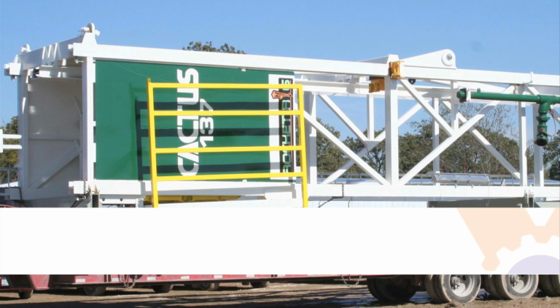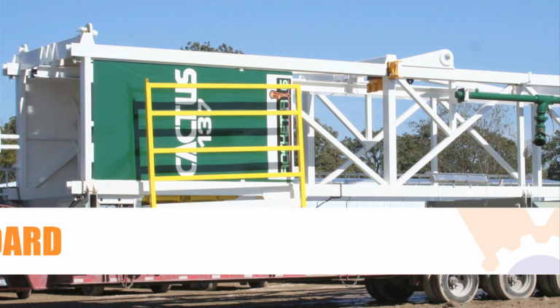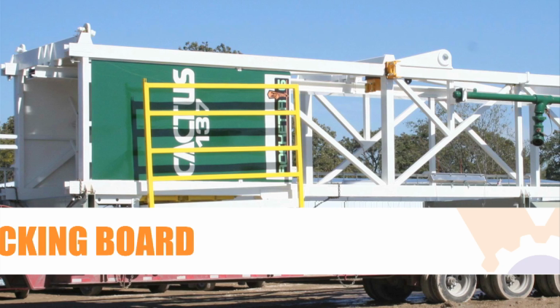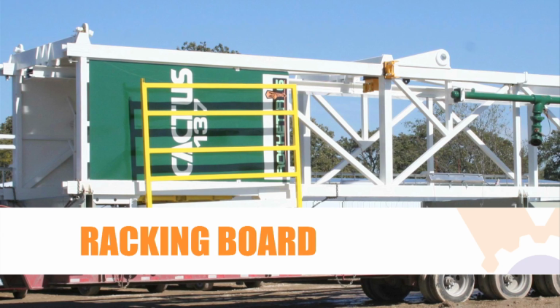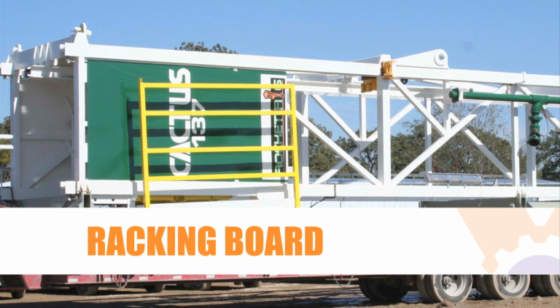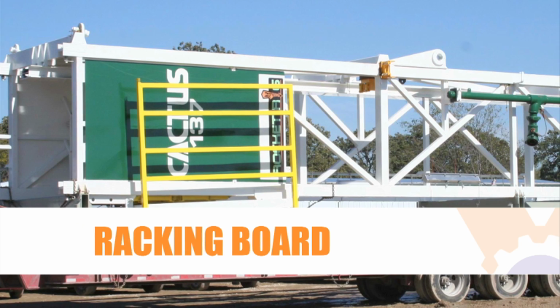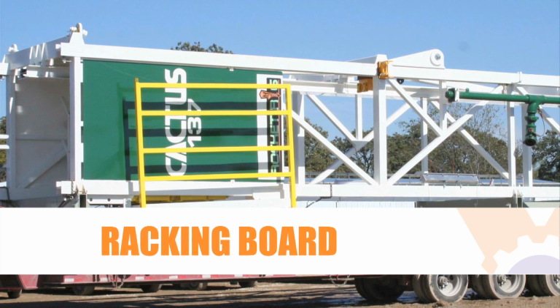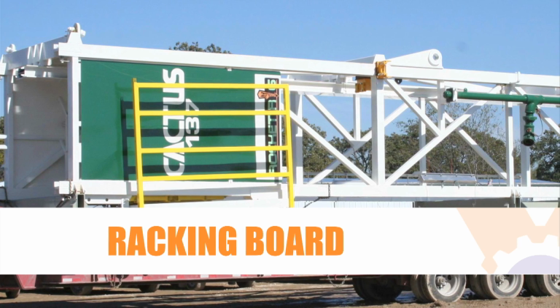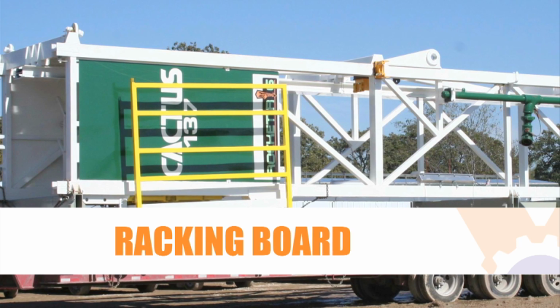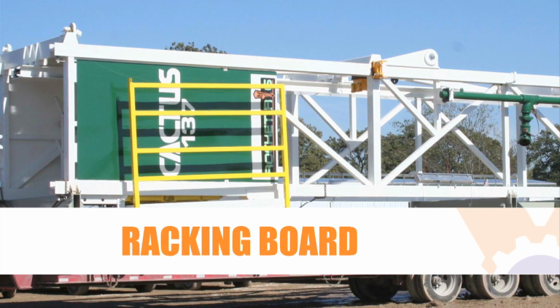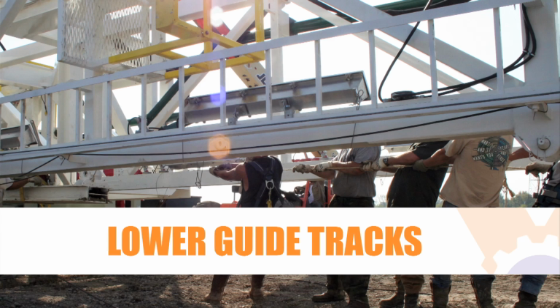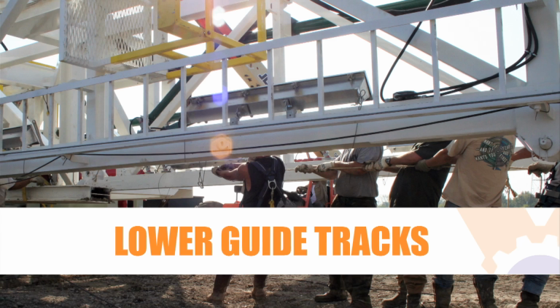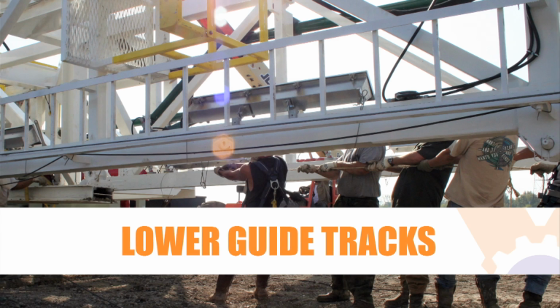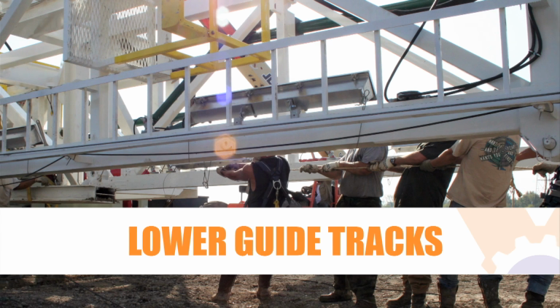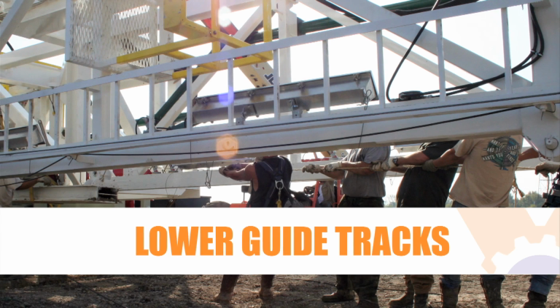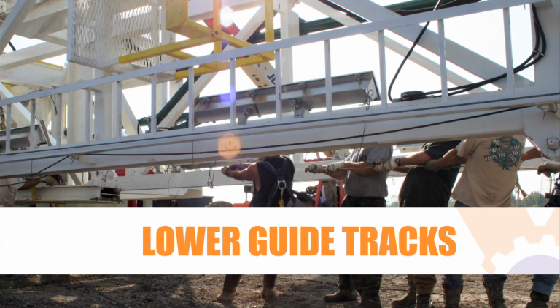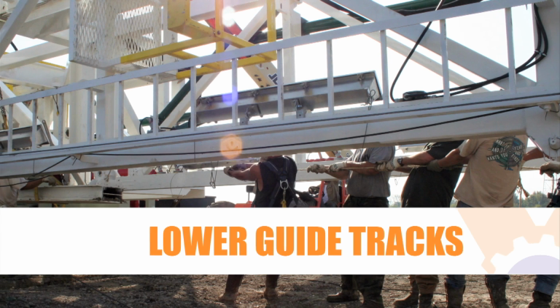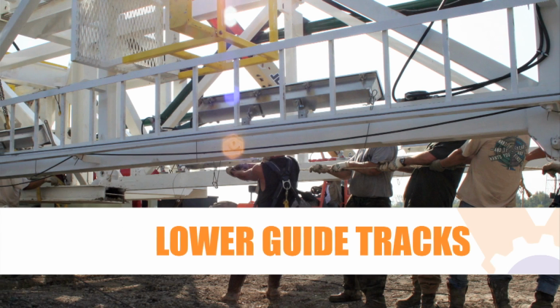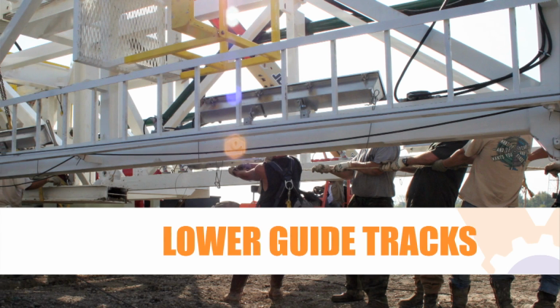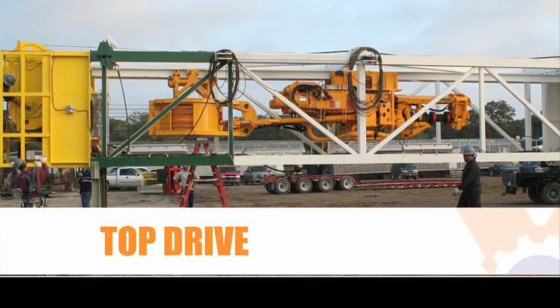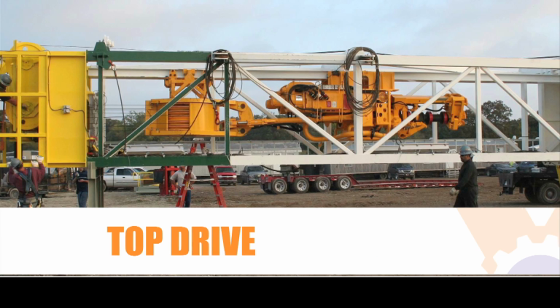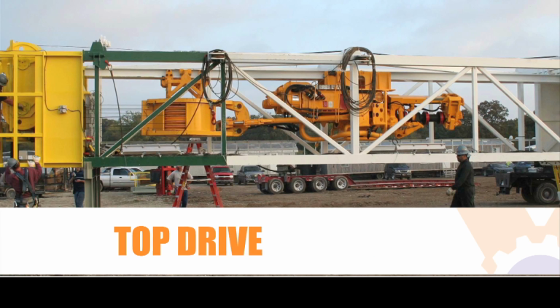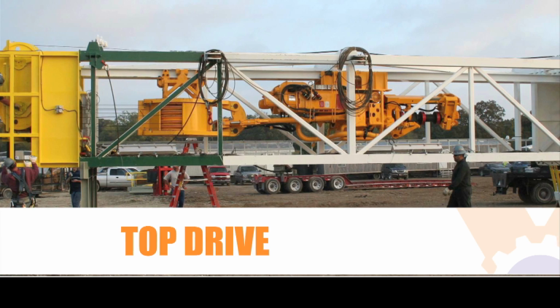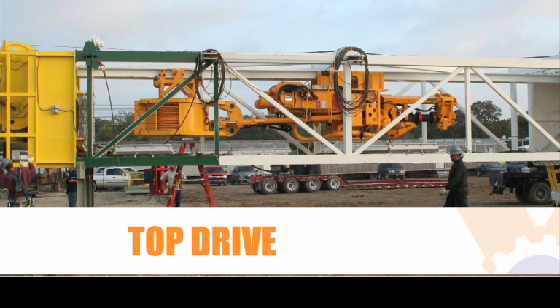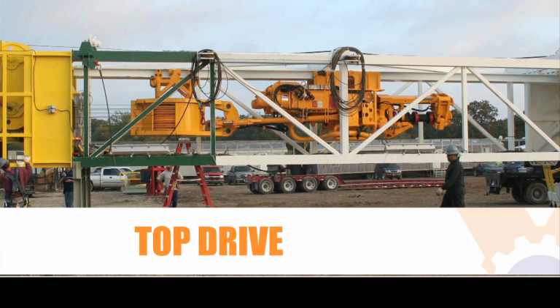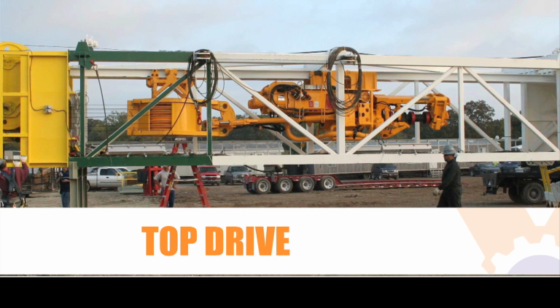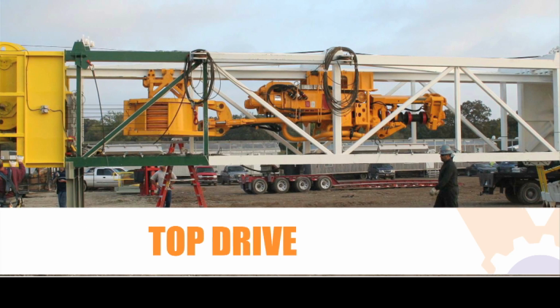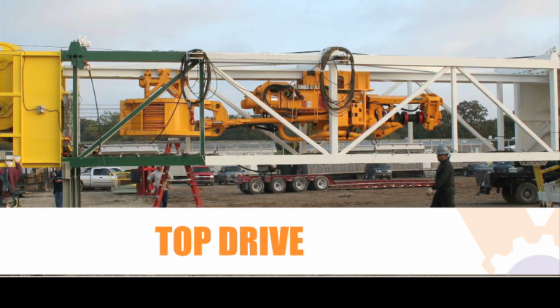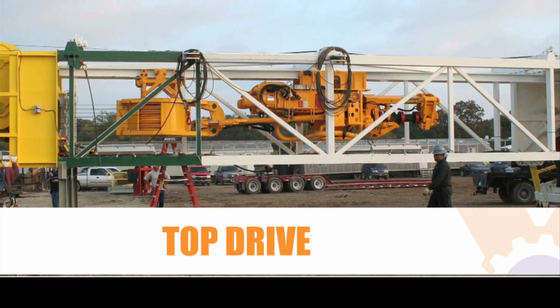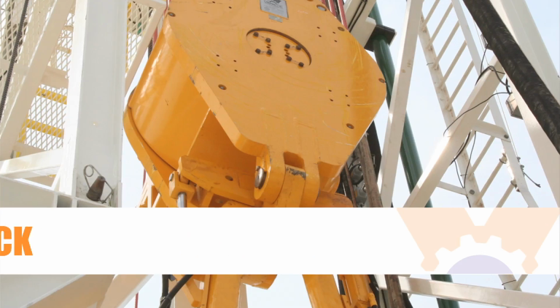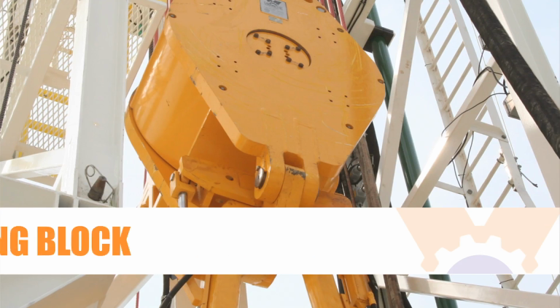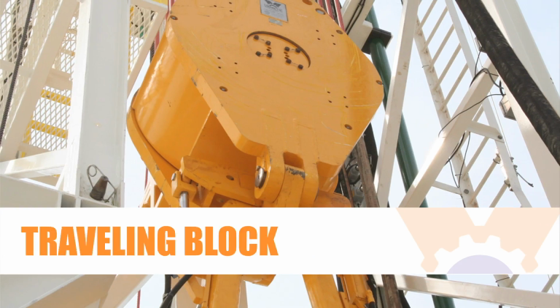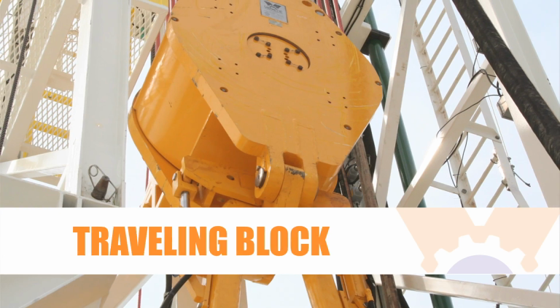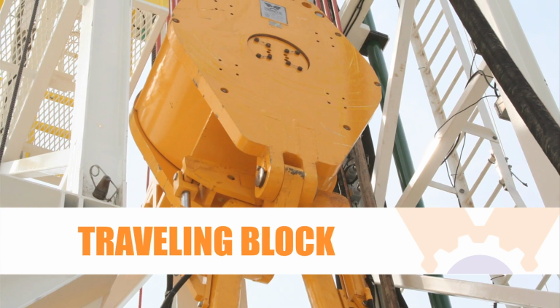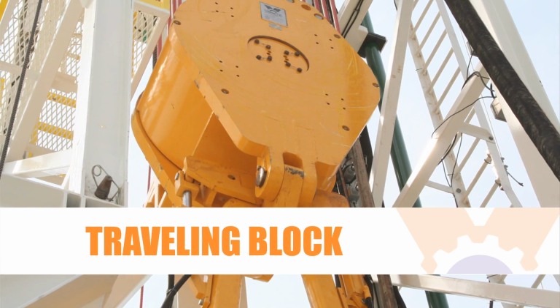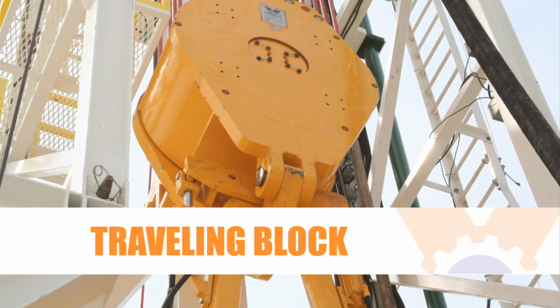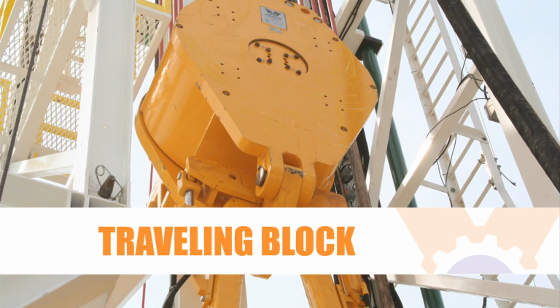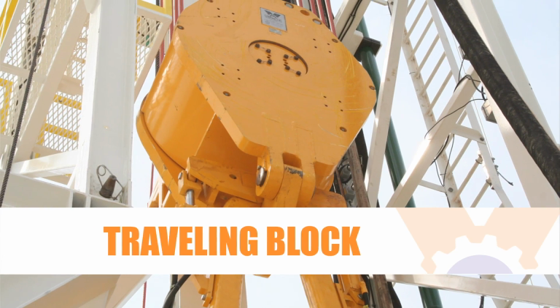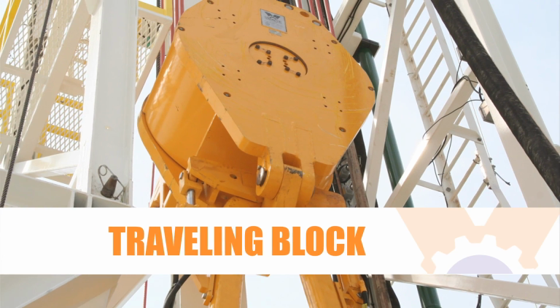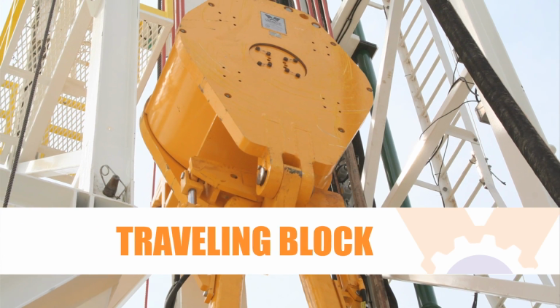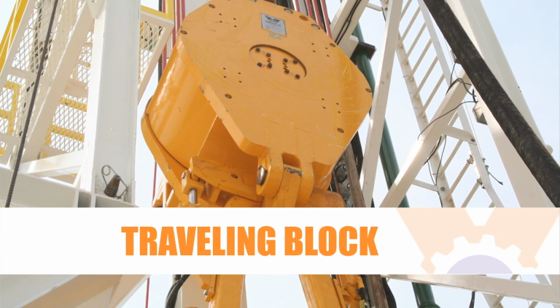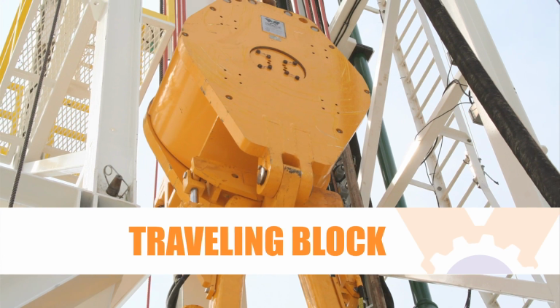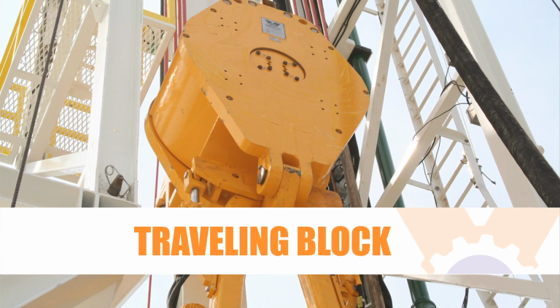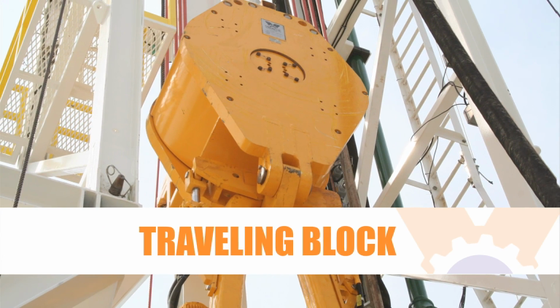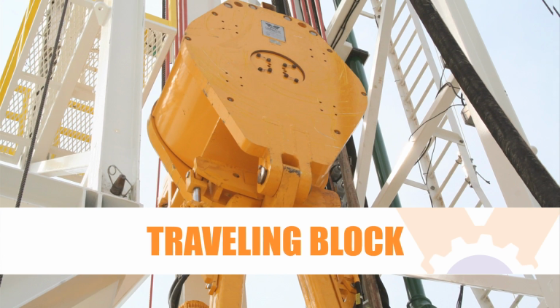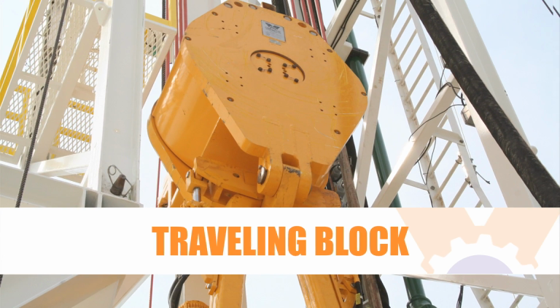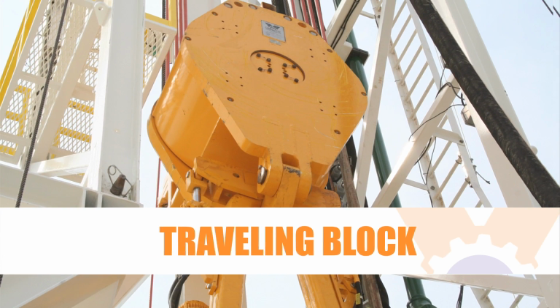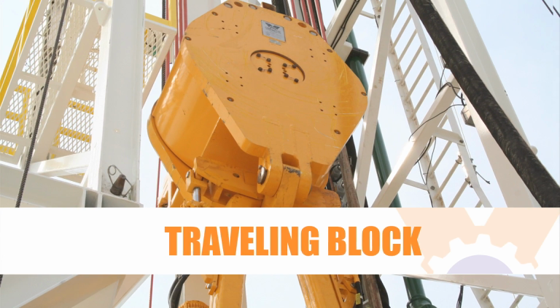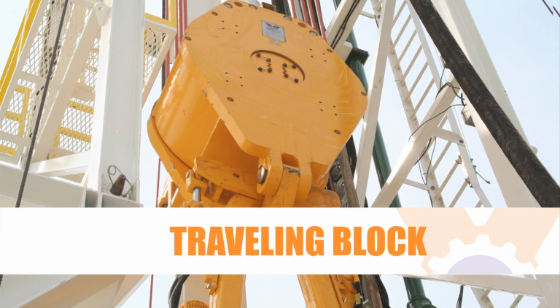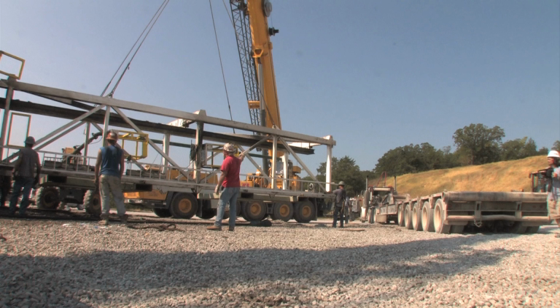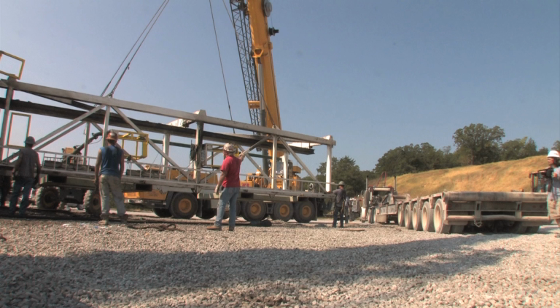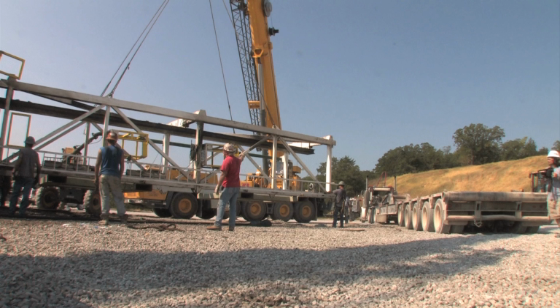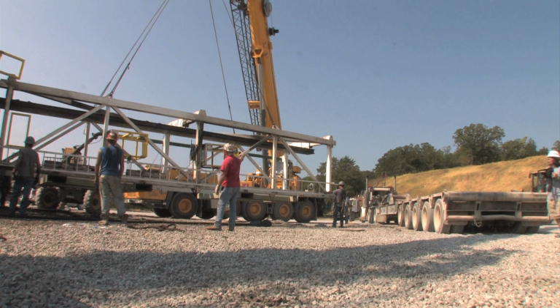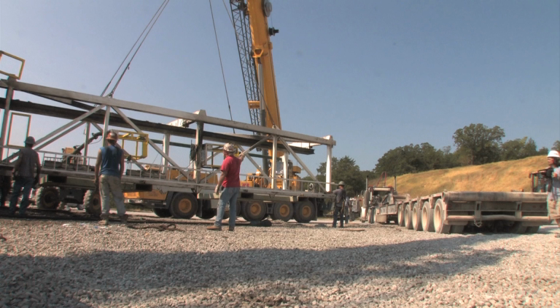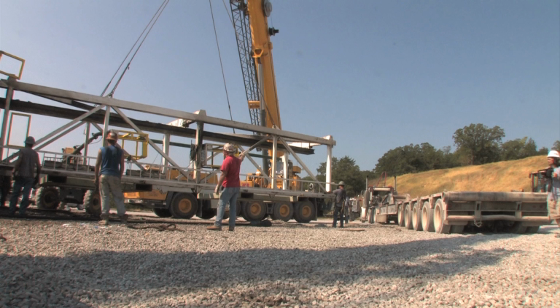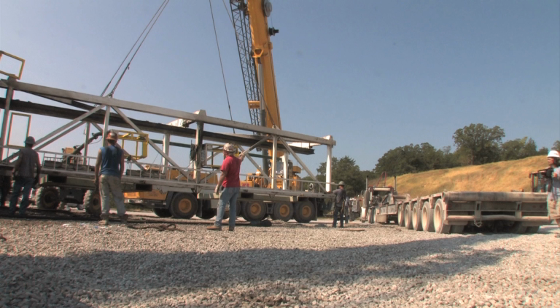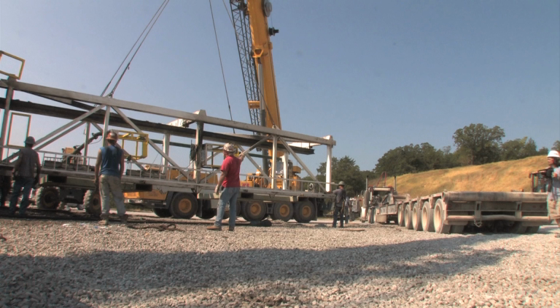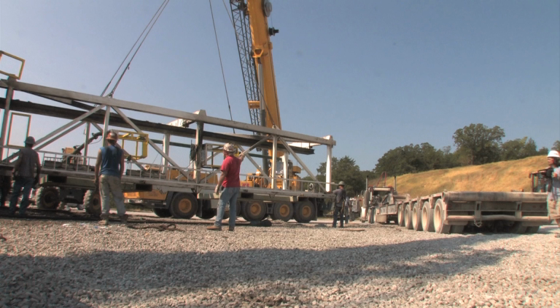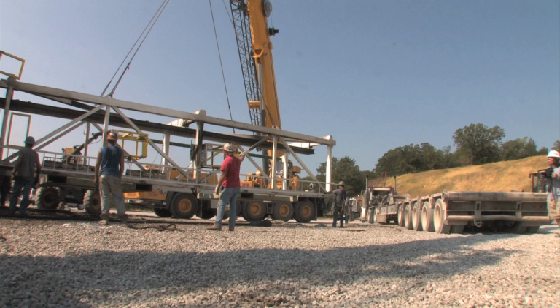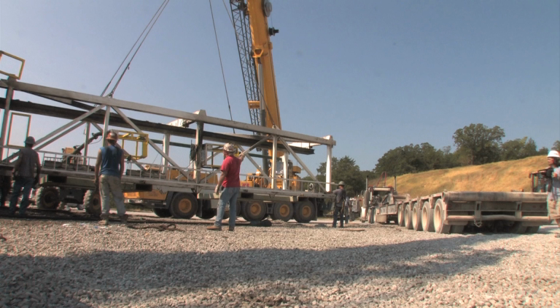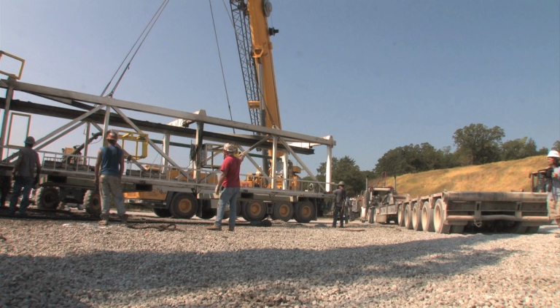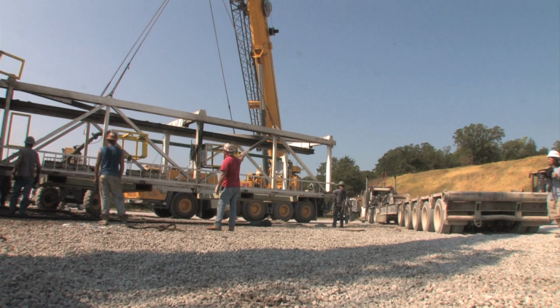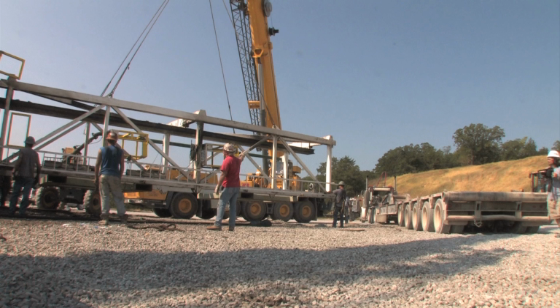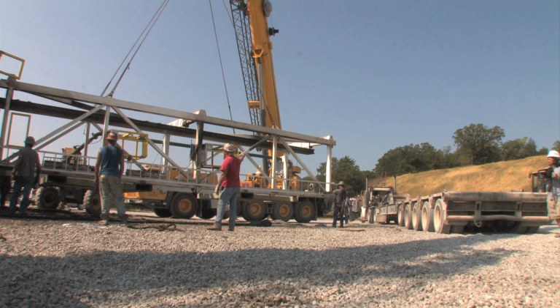The racking board, guide tracks, top drive, and other major equipment remain rigged up during transportation.